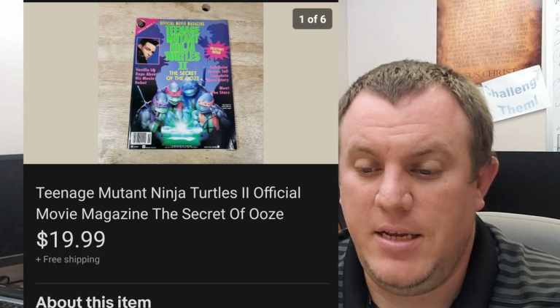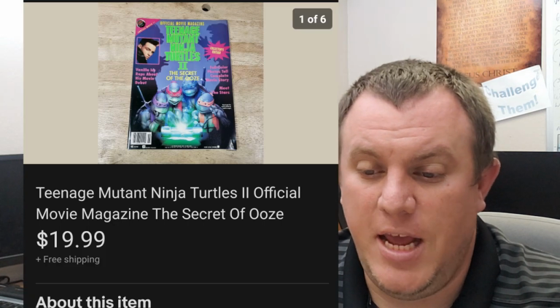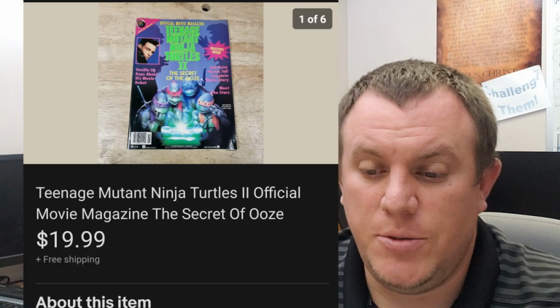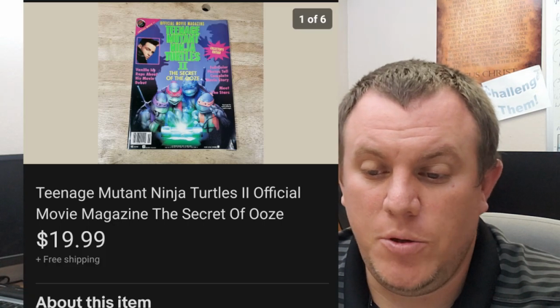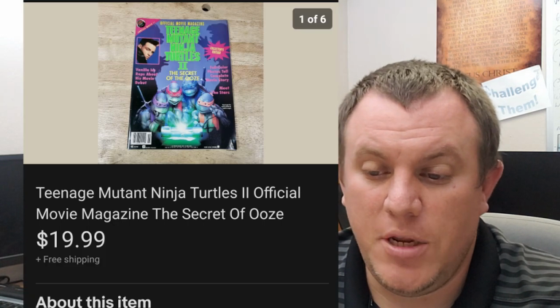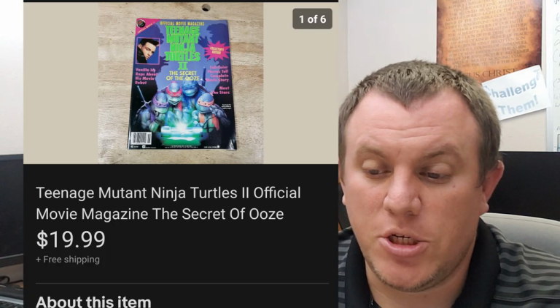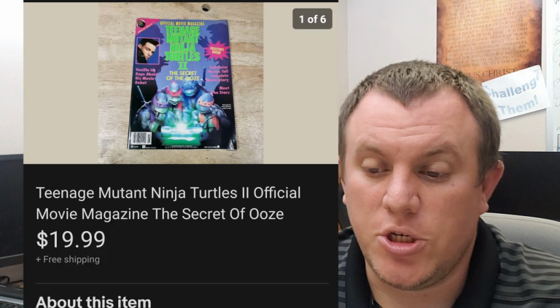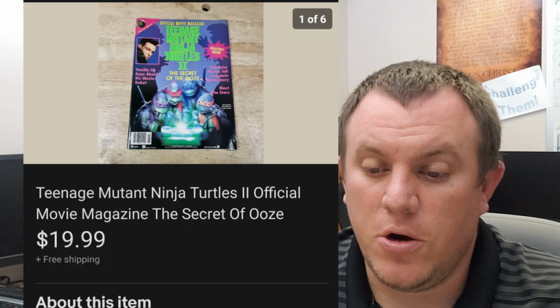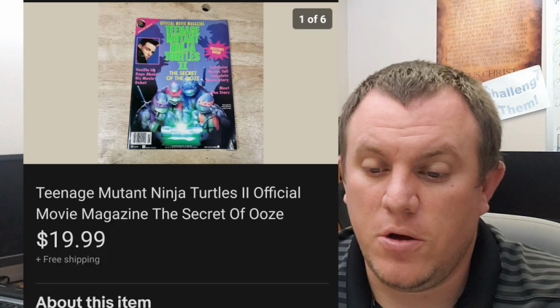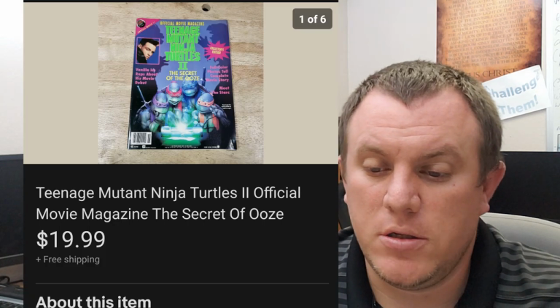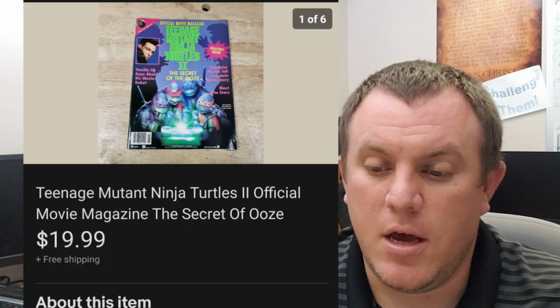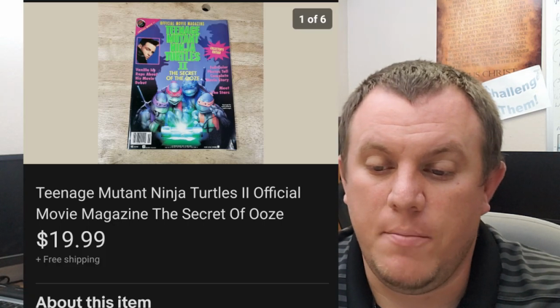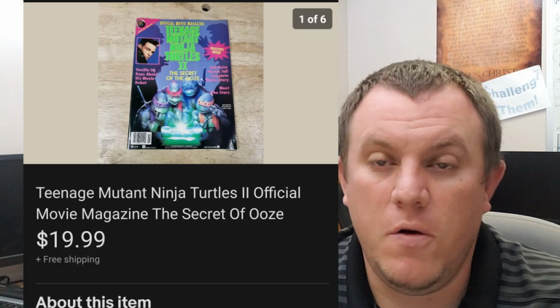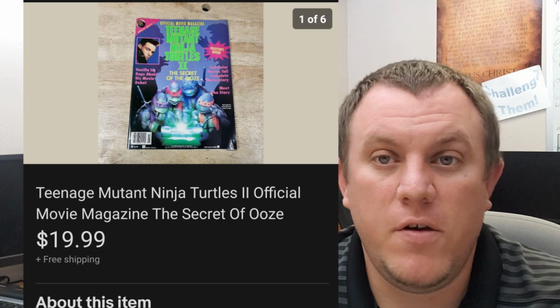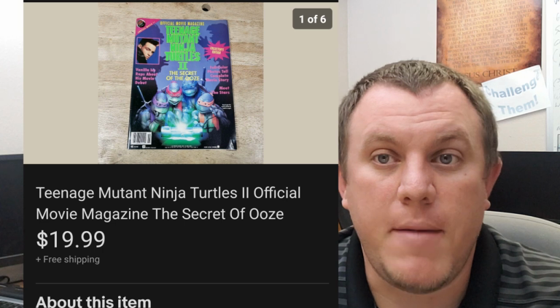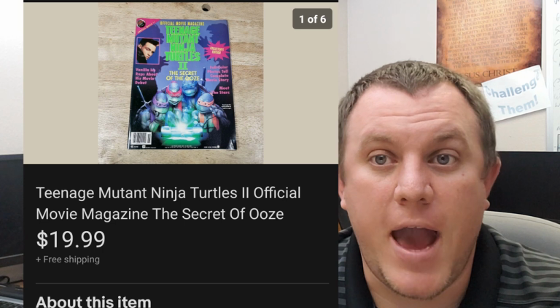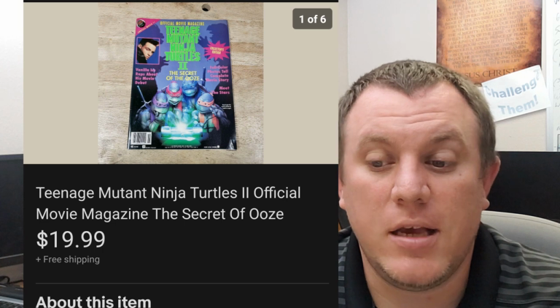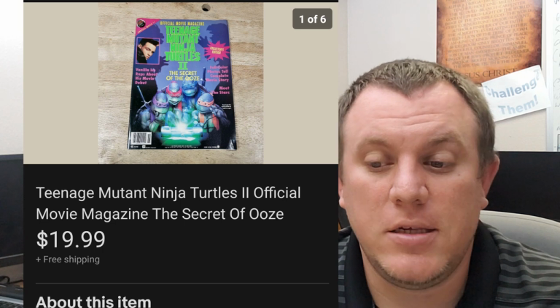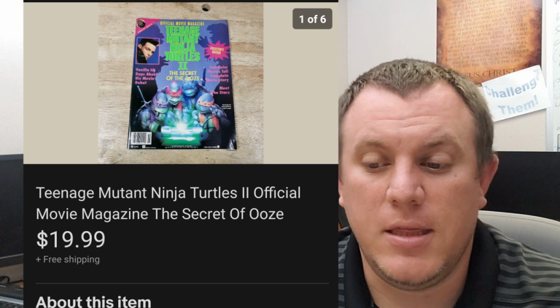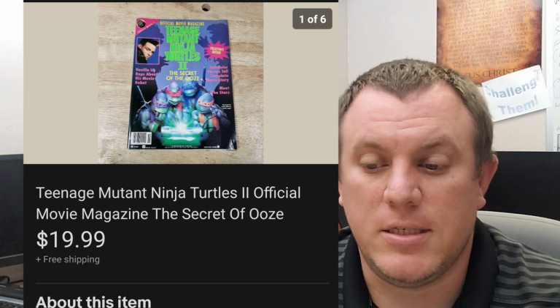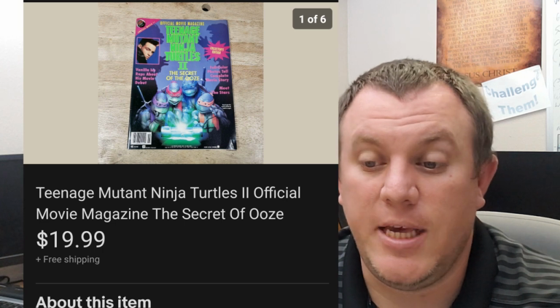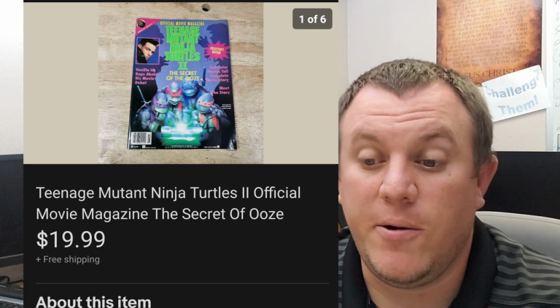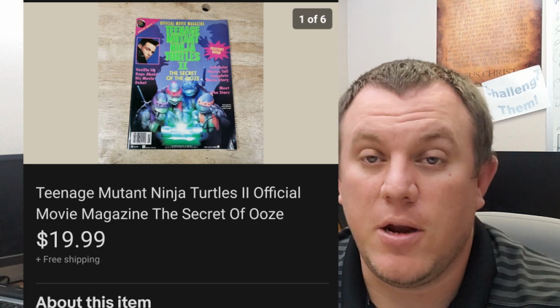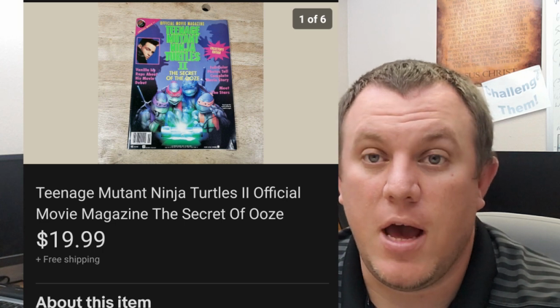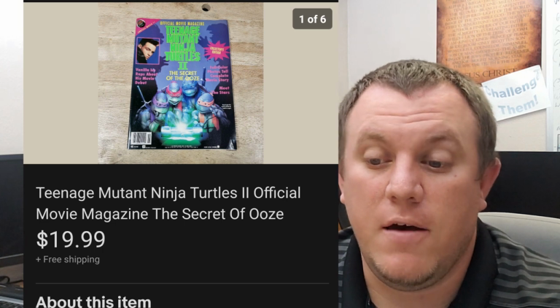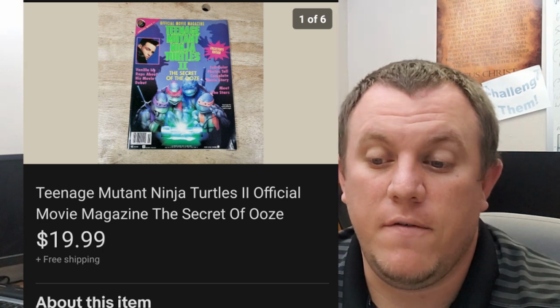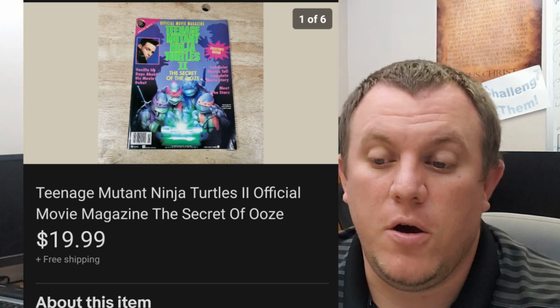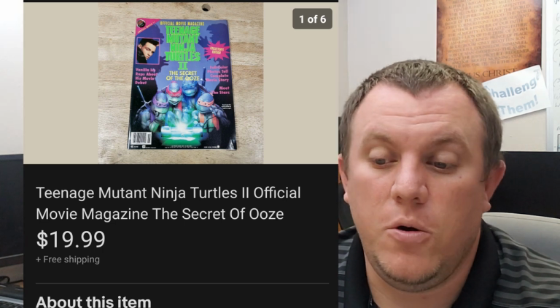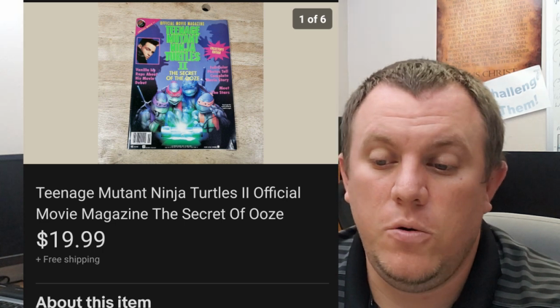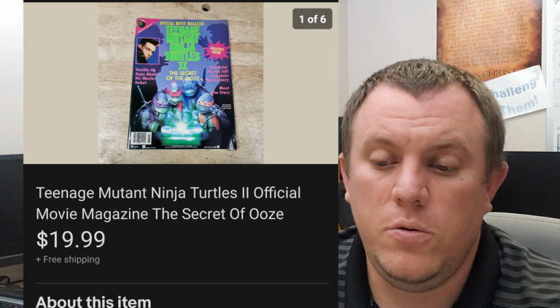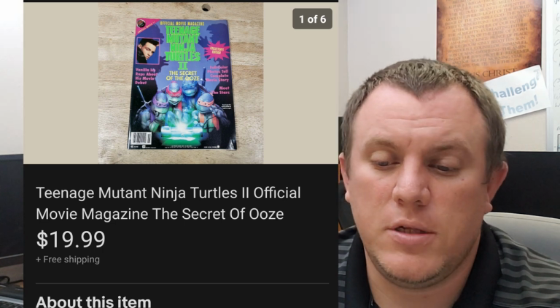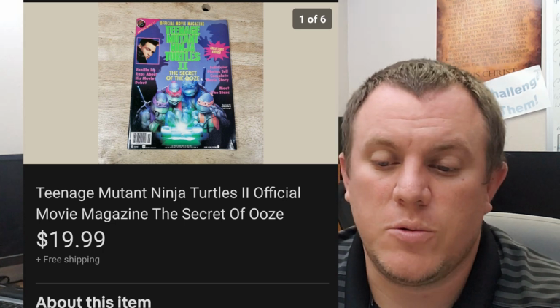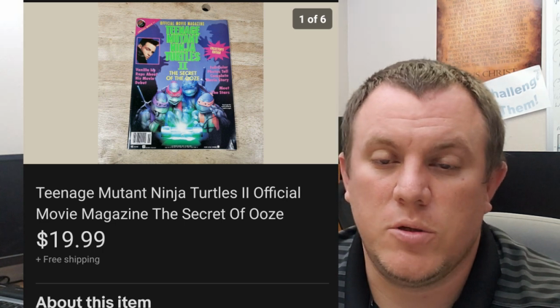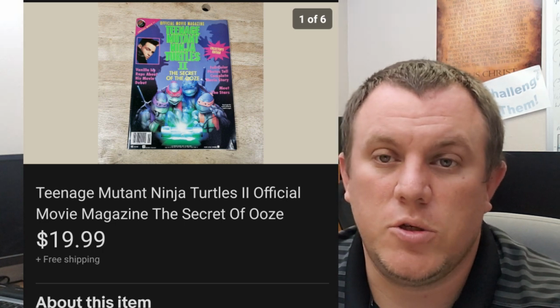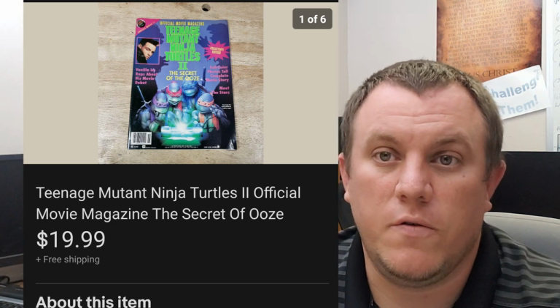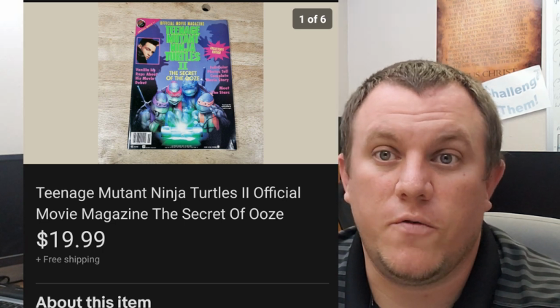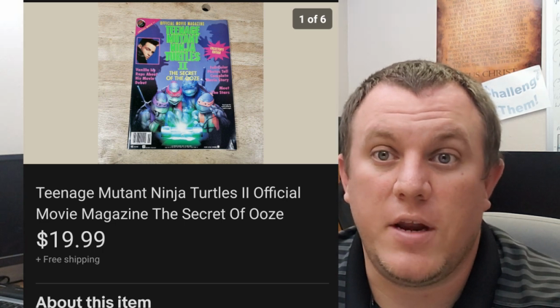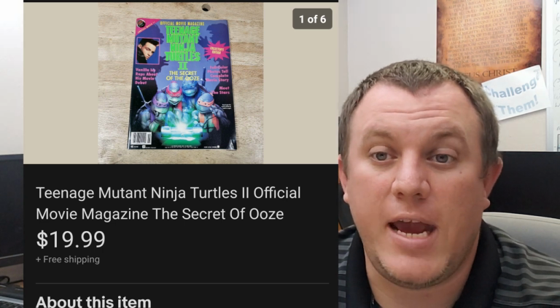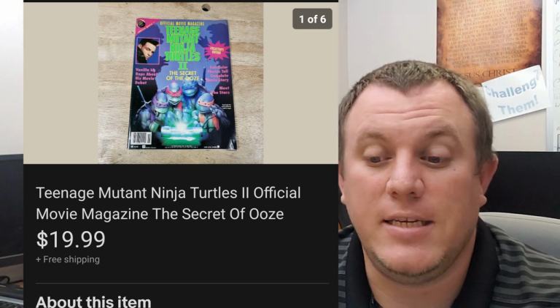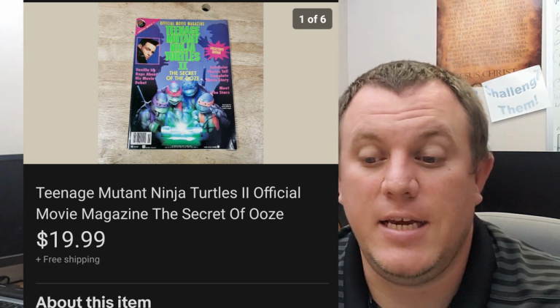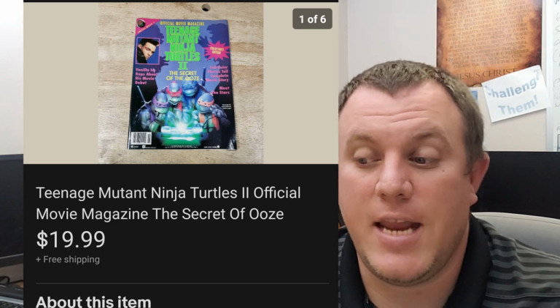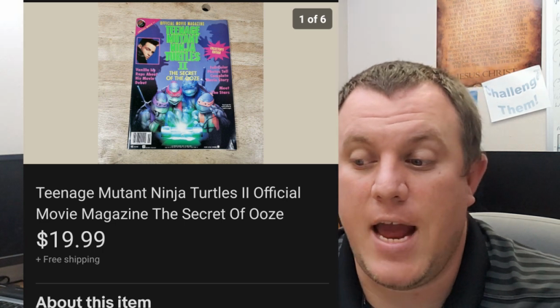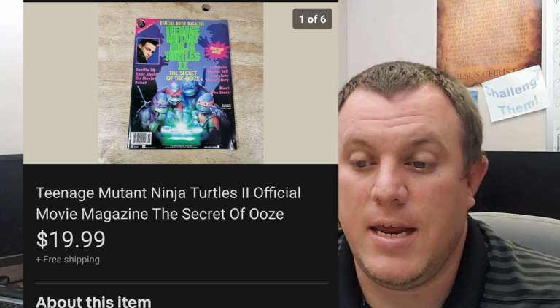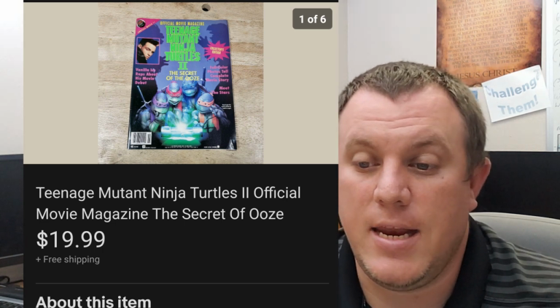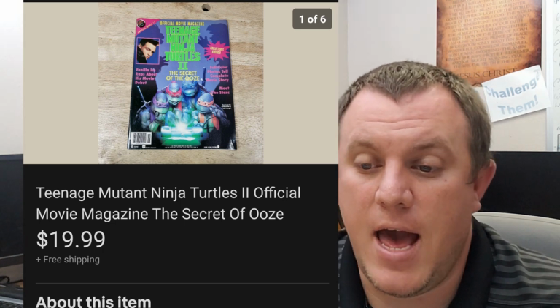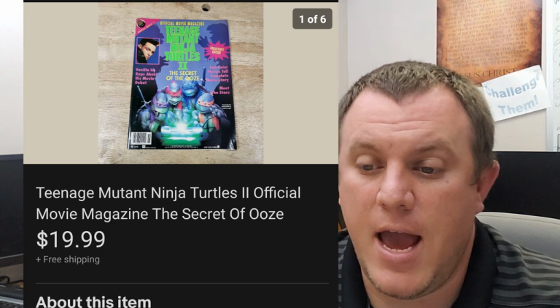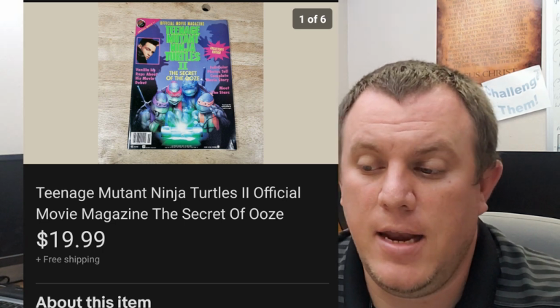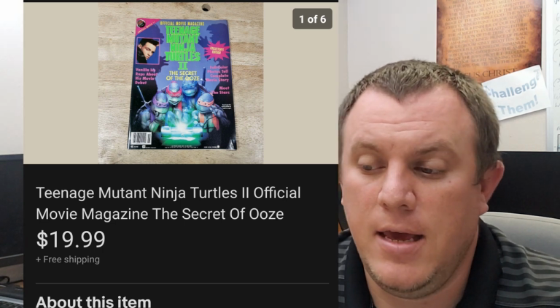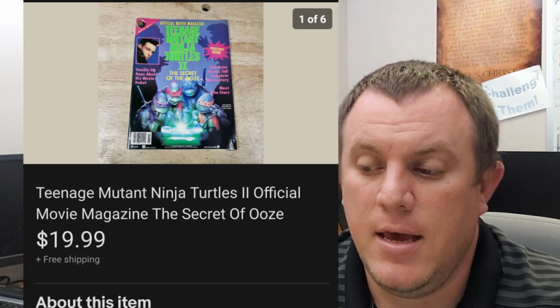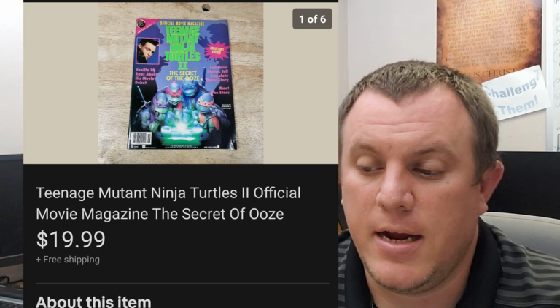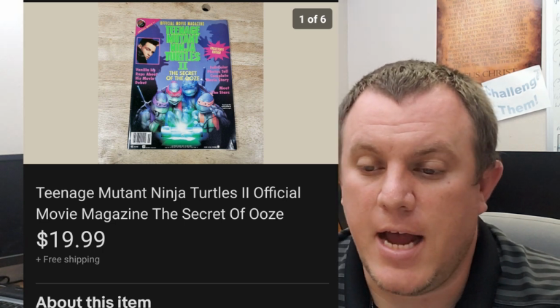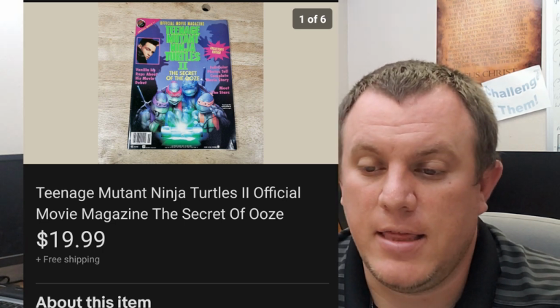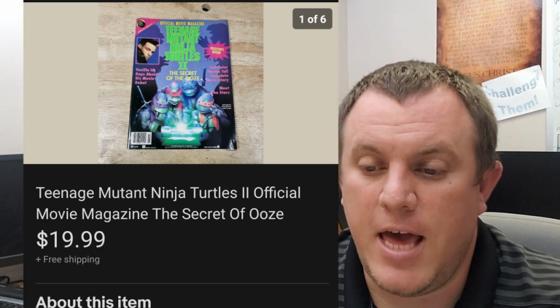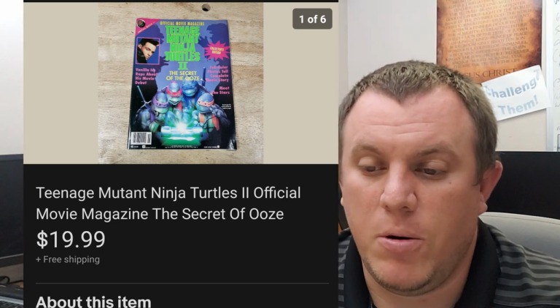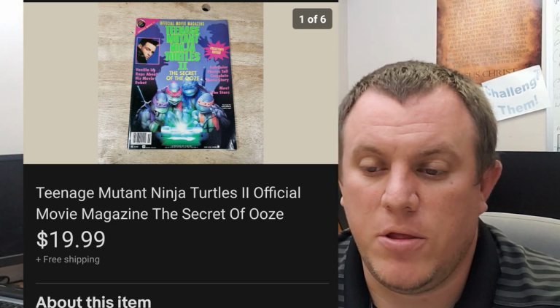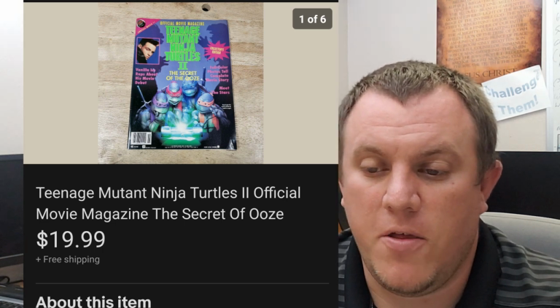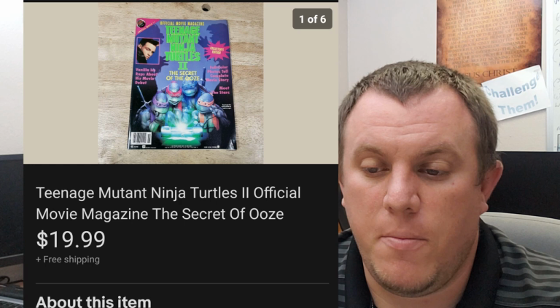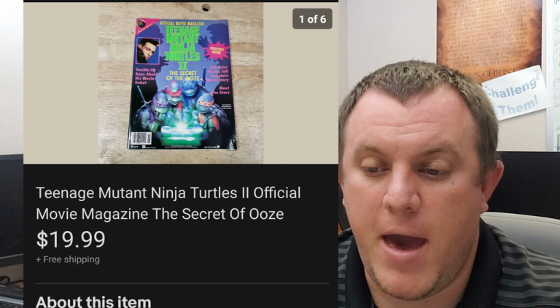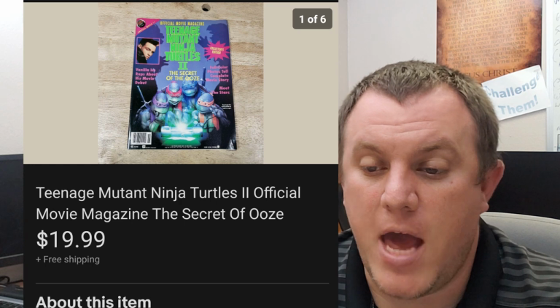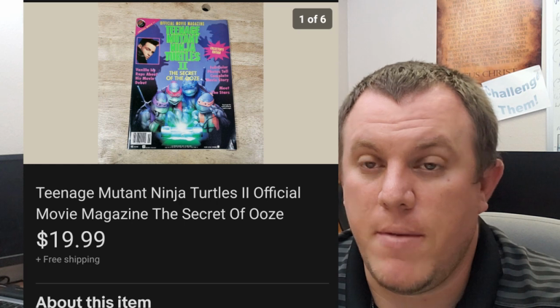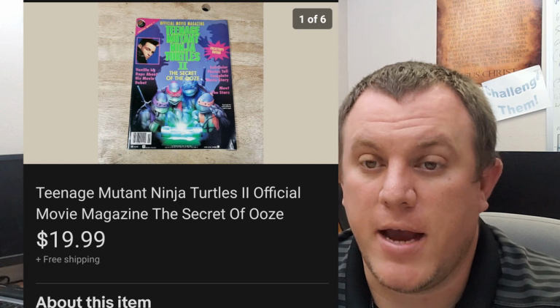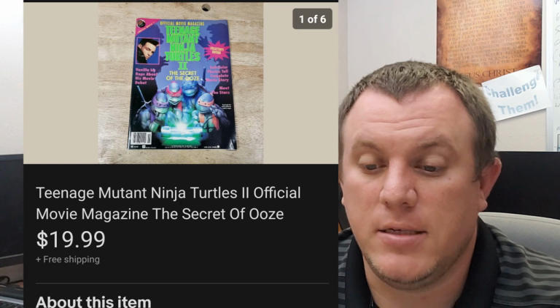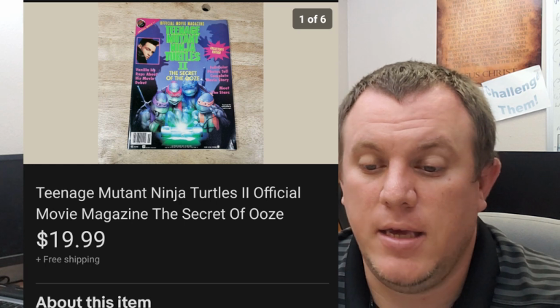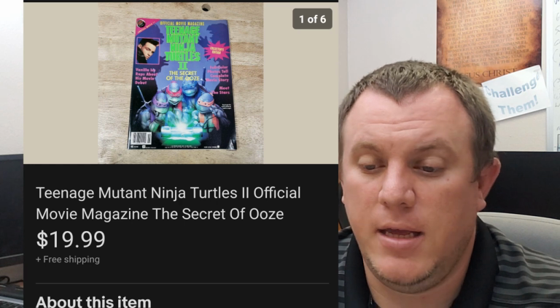Teenage Mutant Ninja Turtles movie magazine — The Secret of the Ooze. This one sold for $19.99. Got that with all the mad magazines.